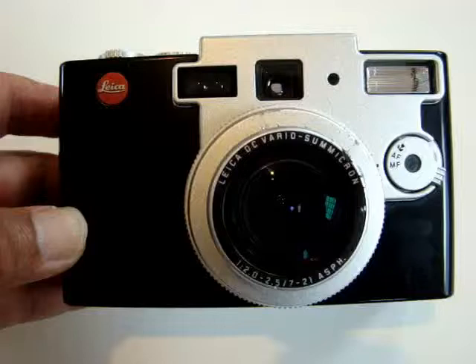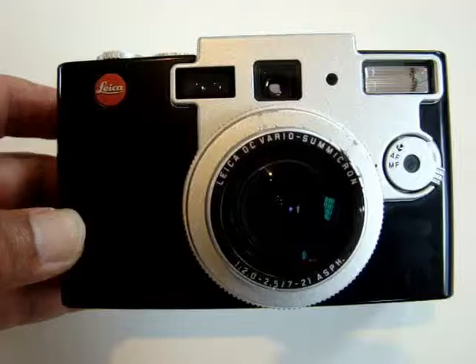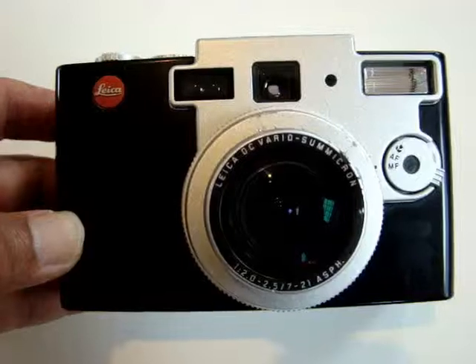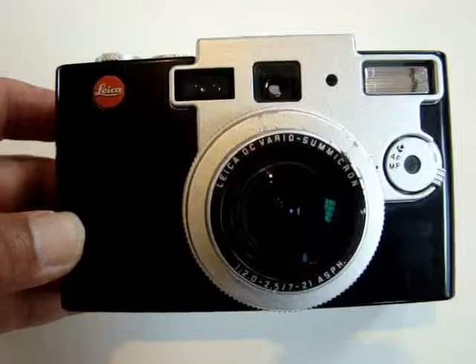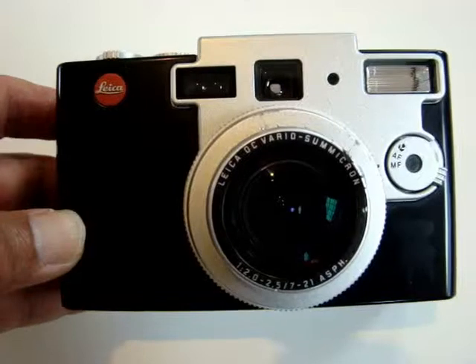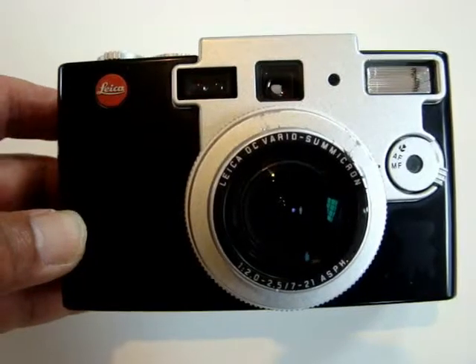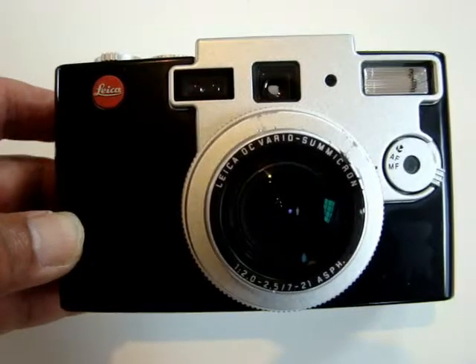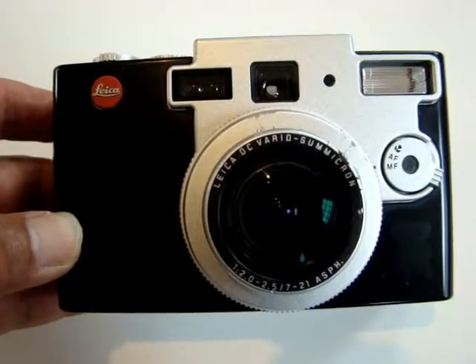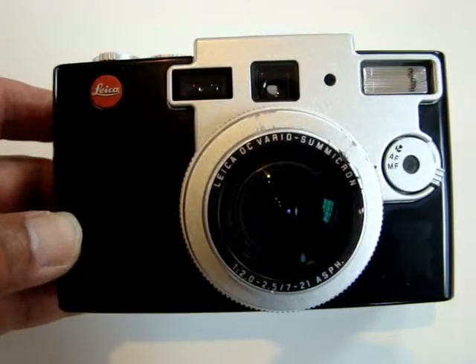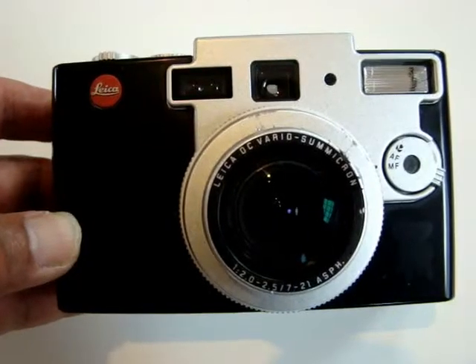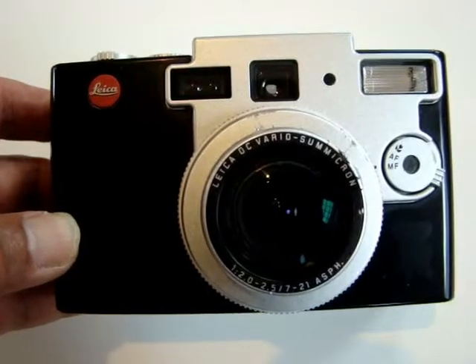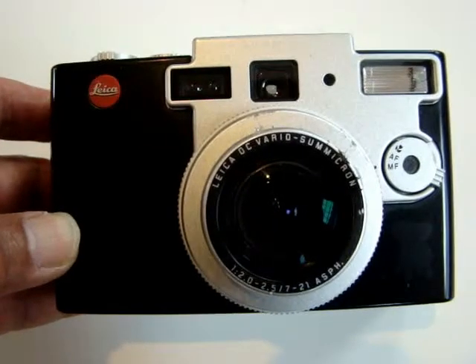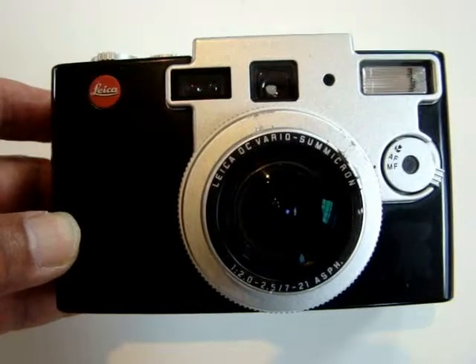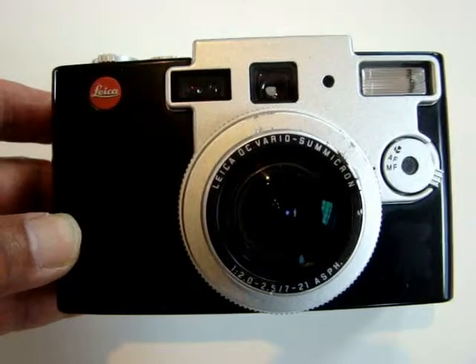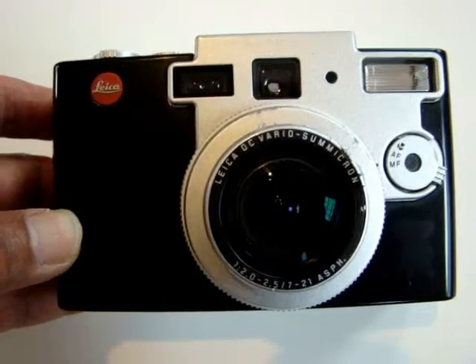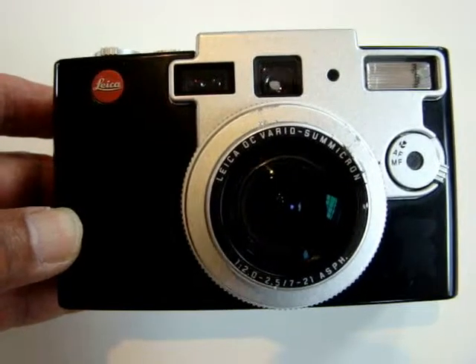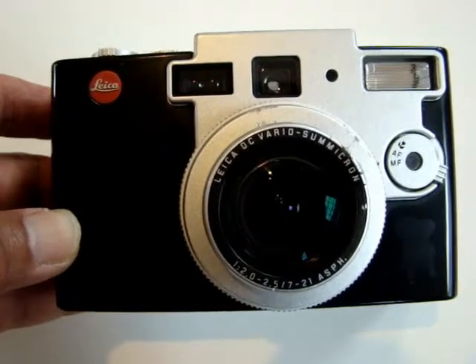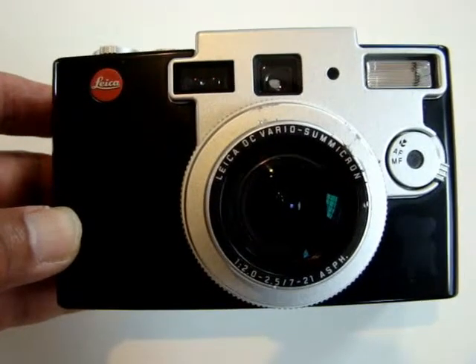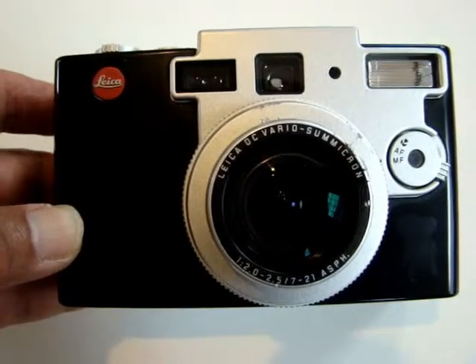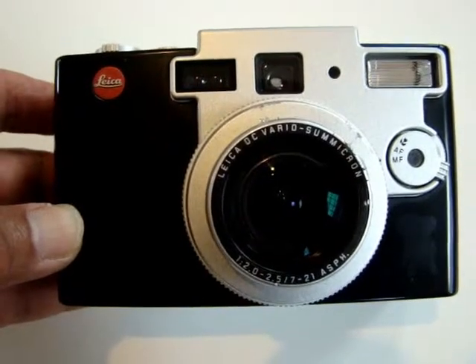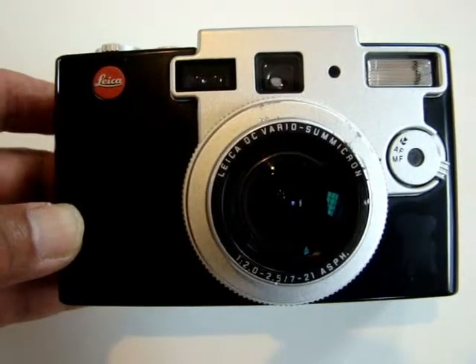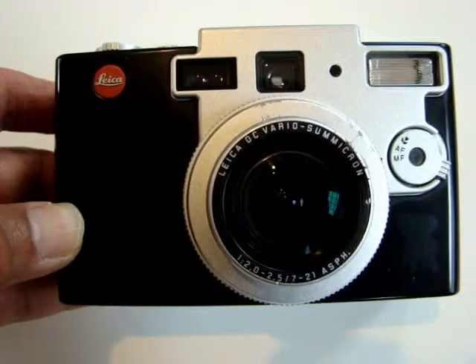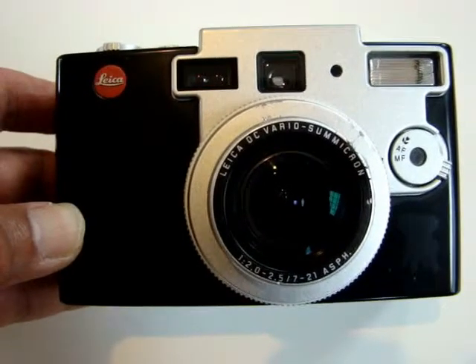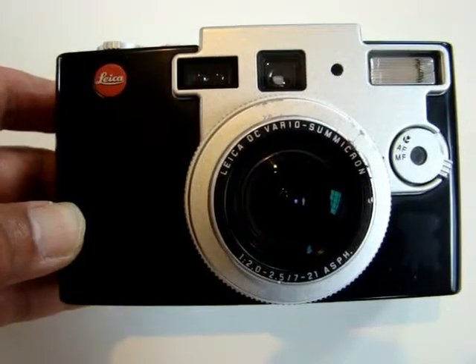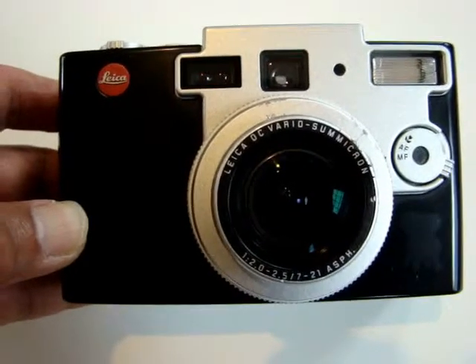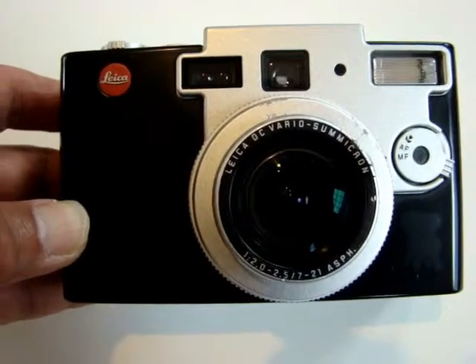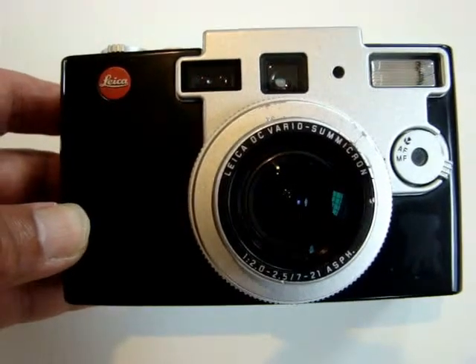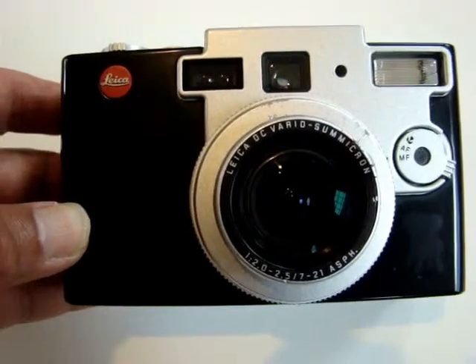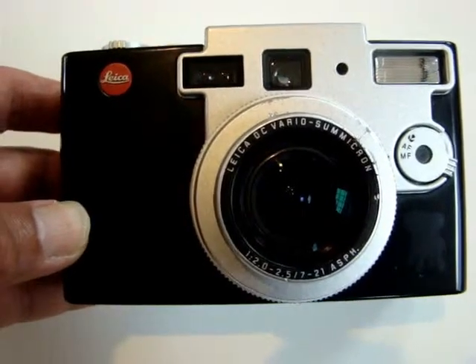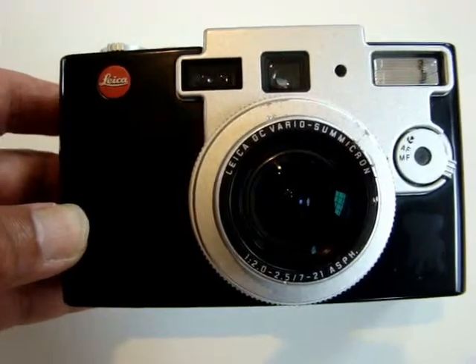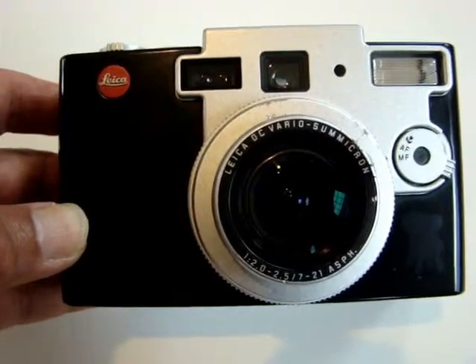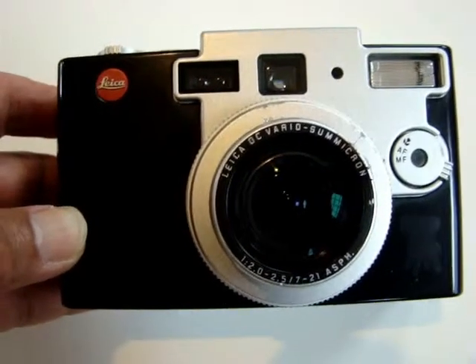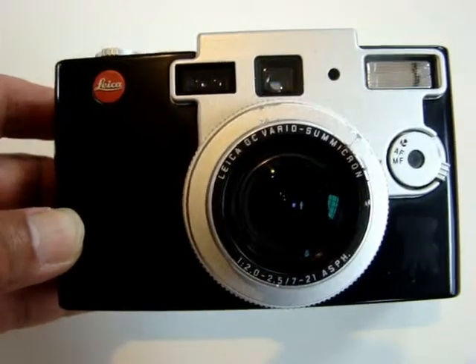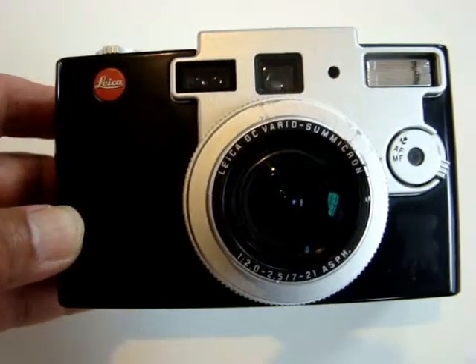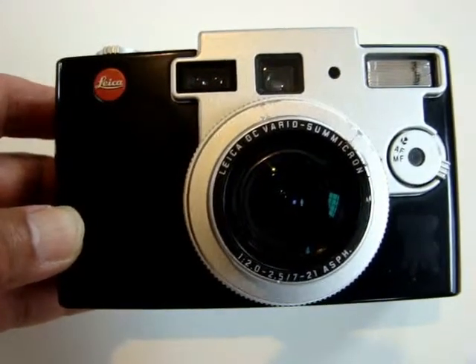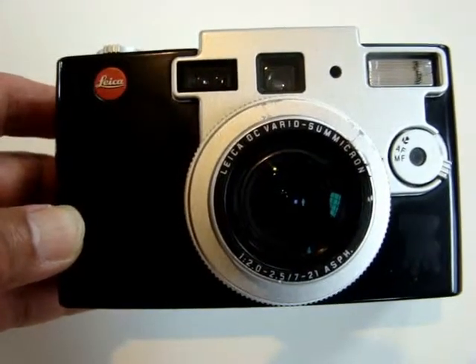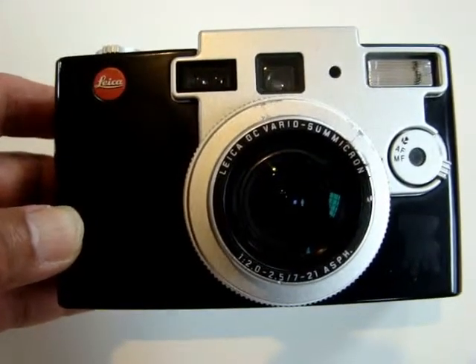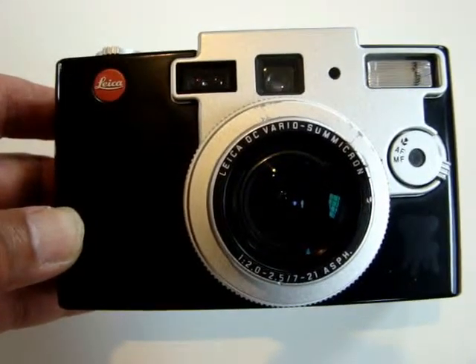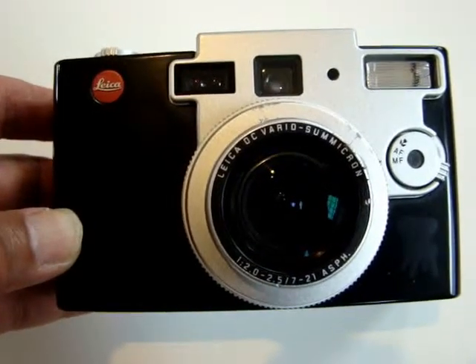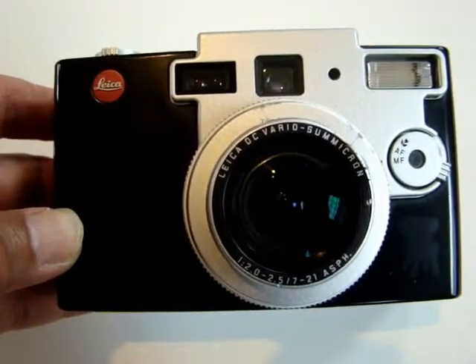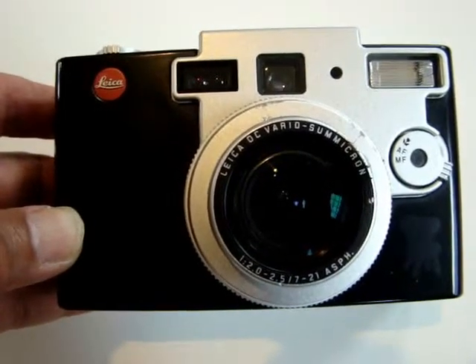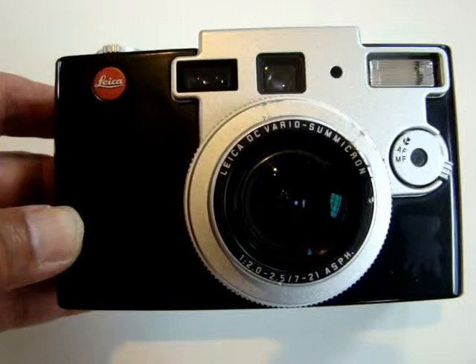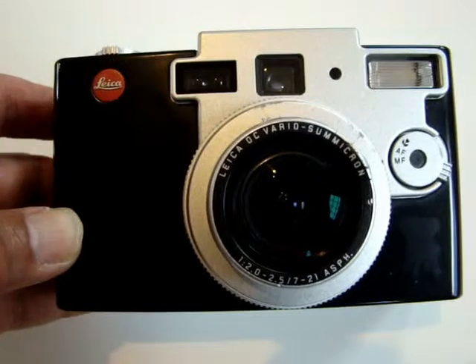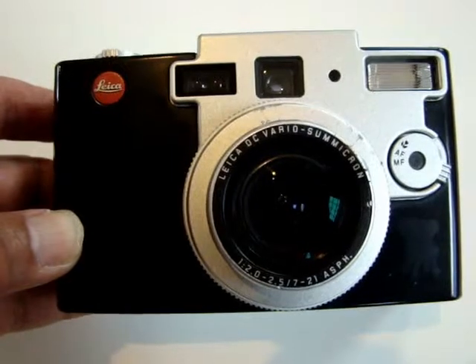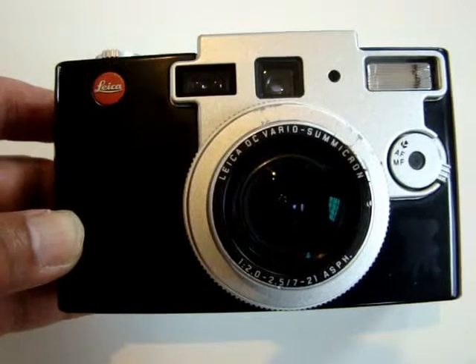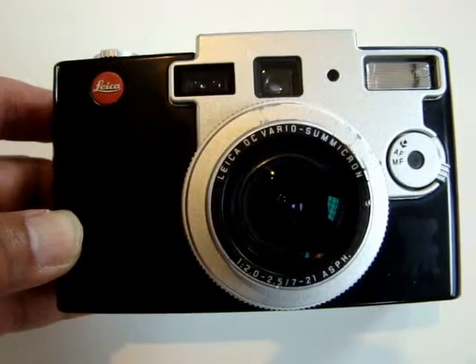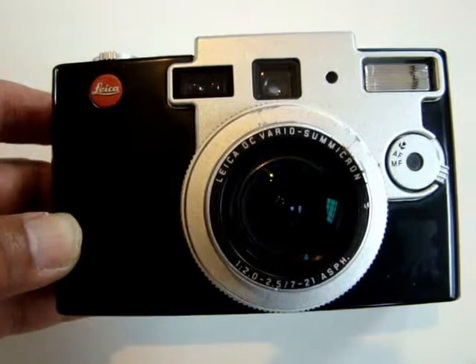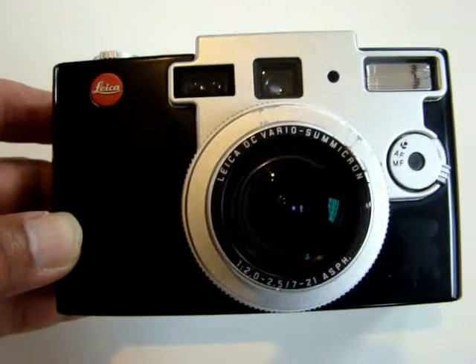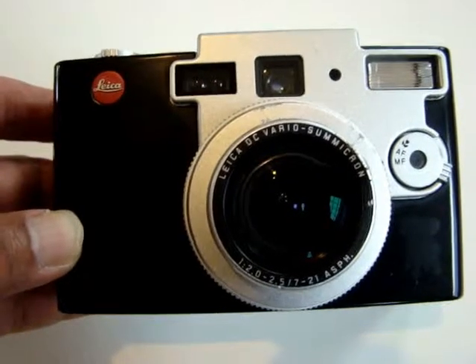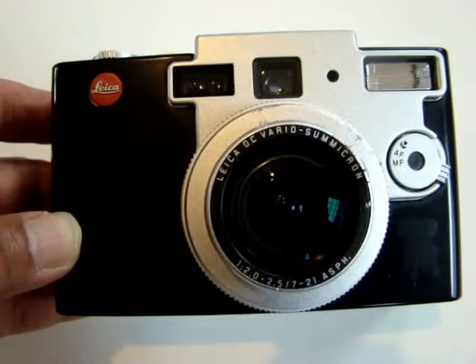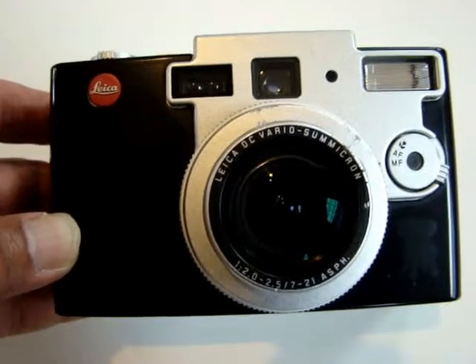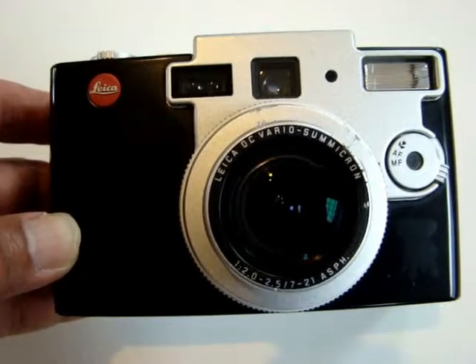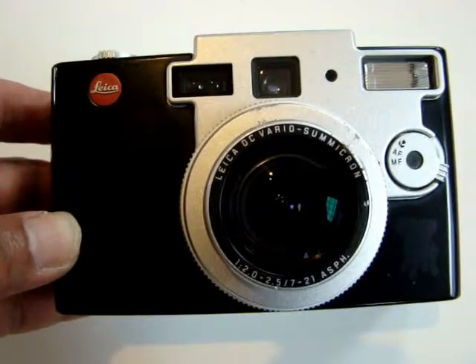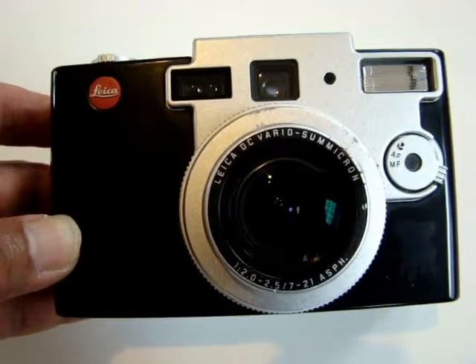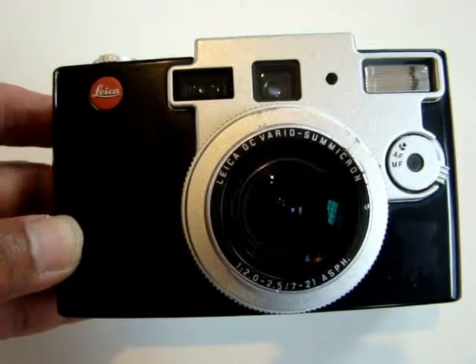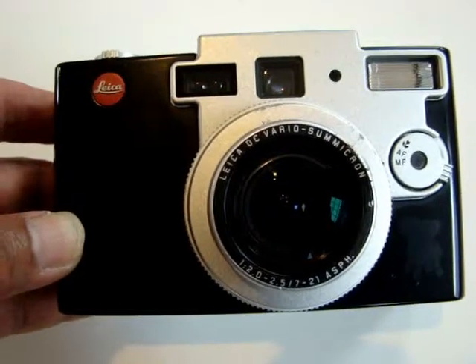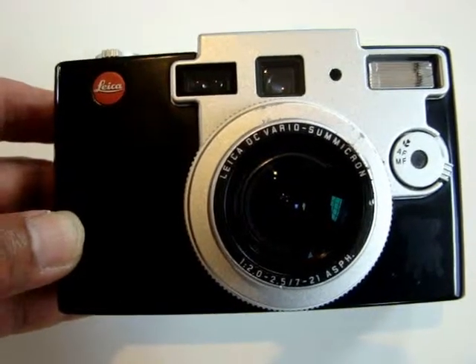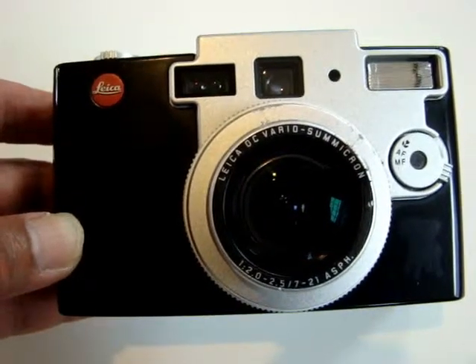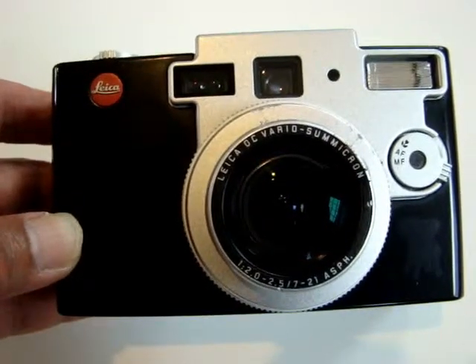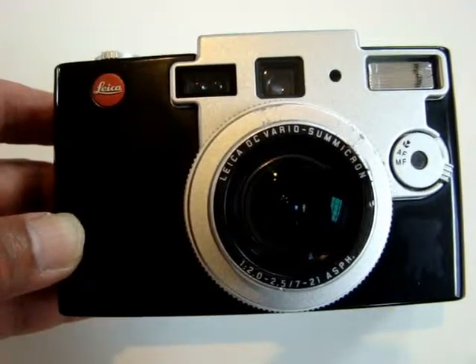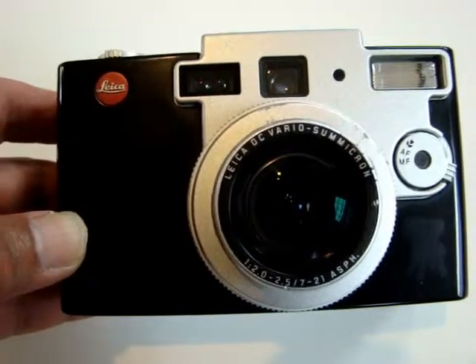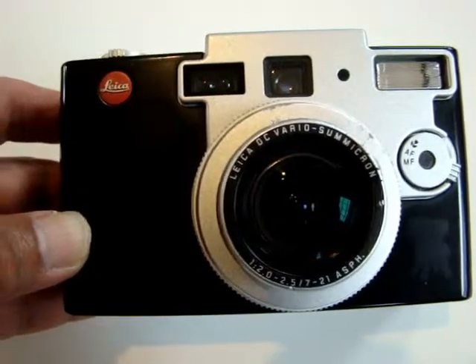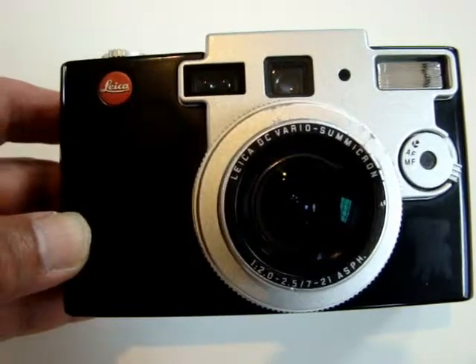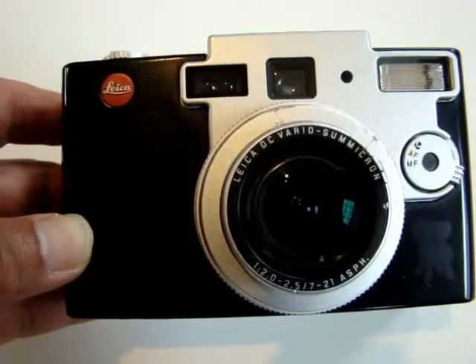Hi, this is the auction for eBay — the Digilux 1. It's made by Leica.